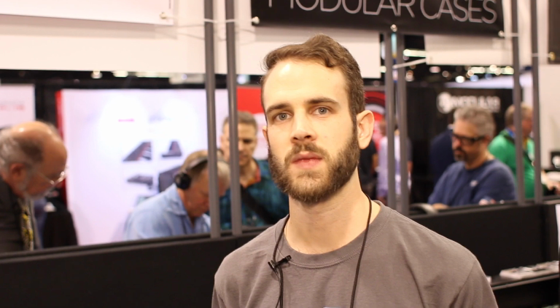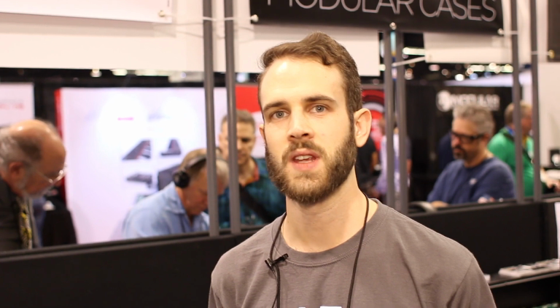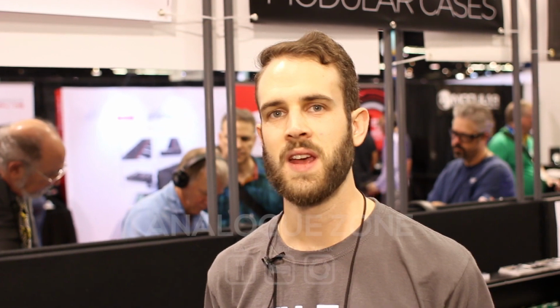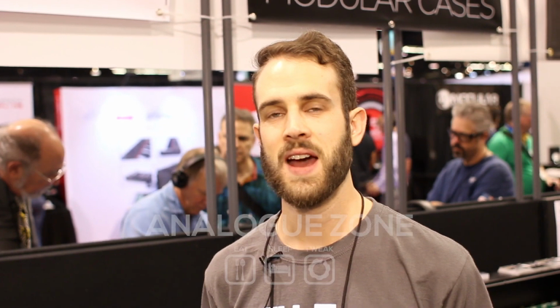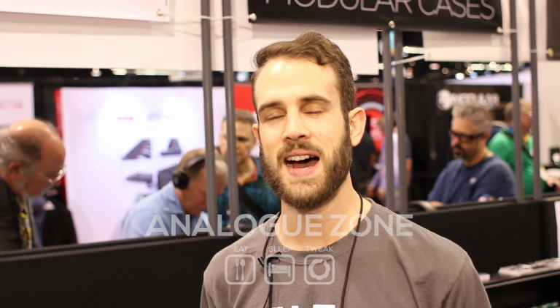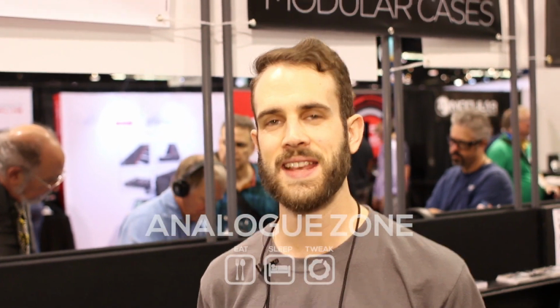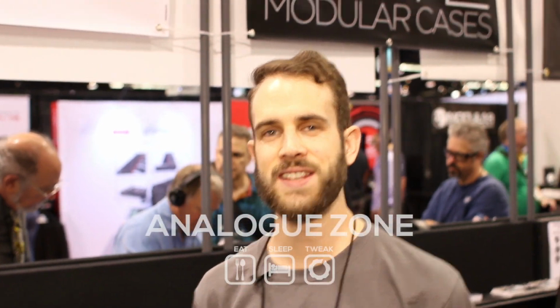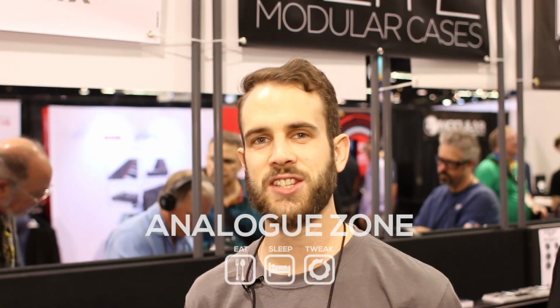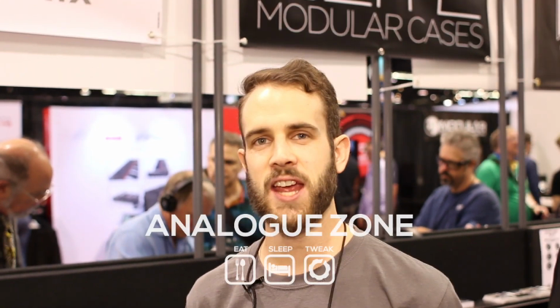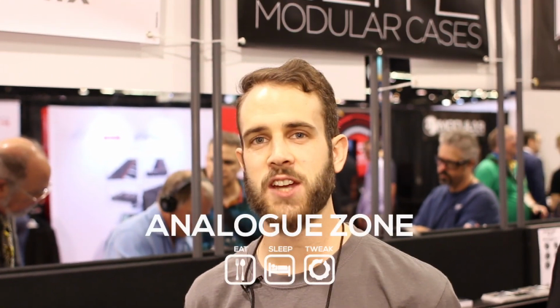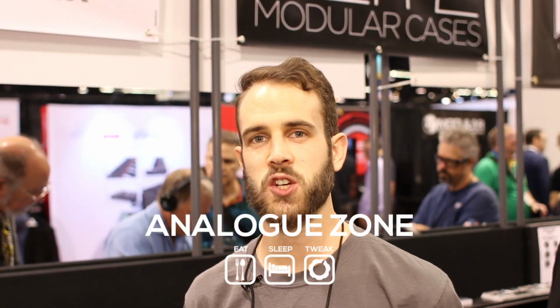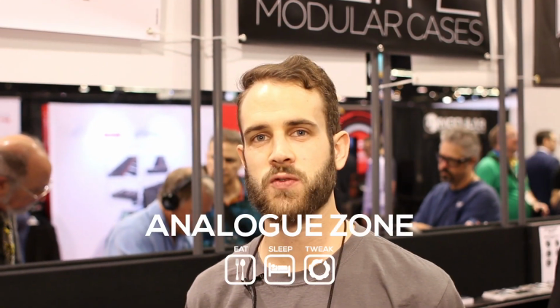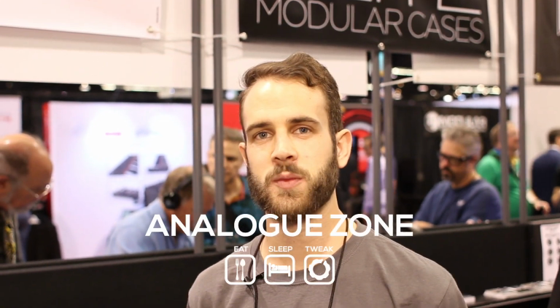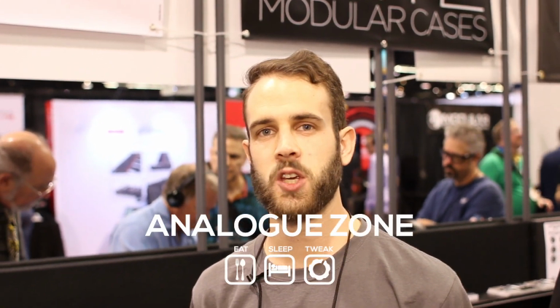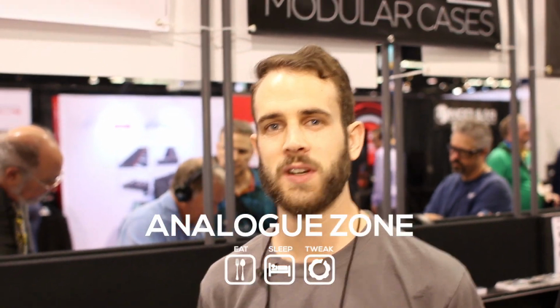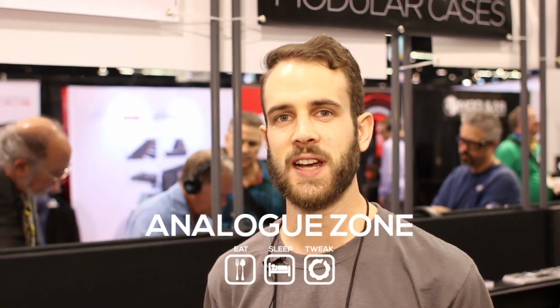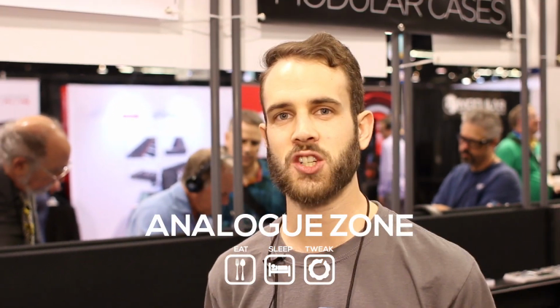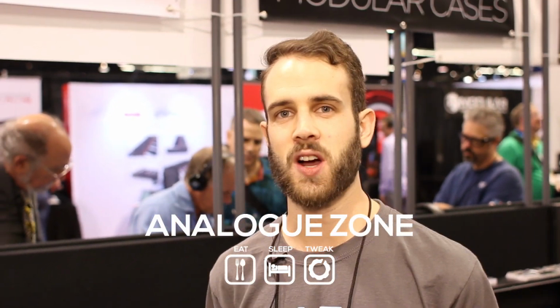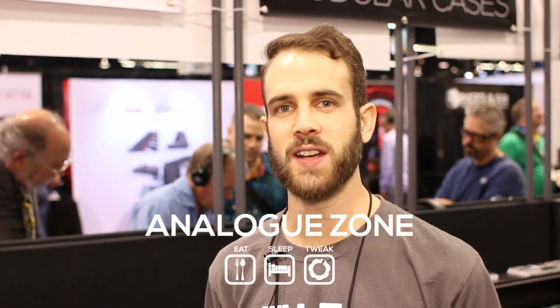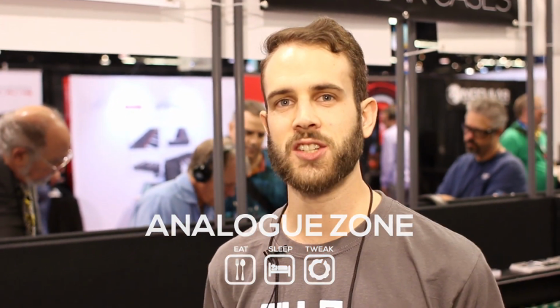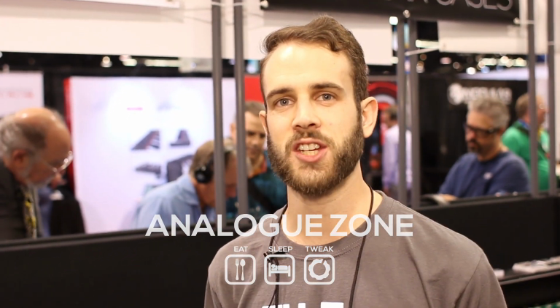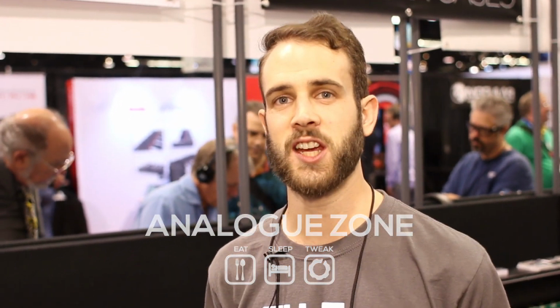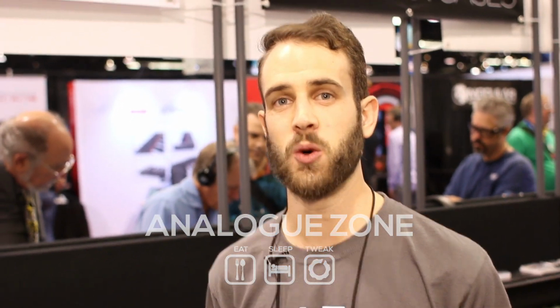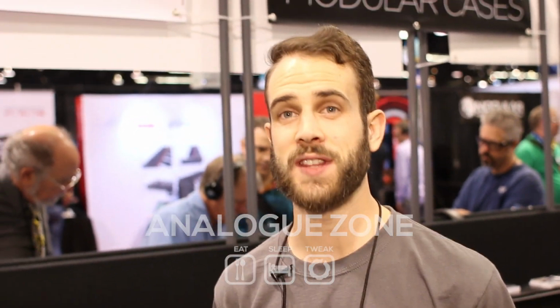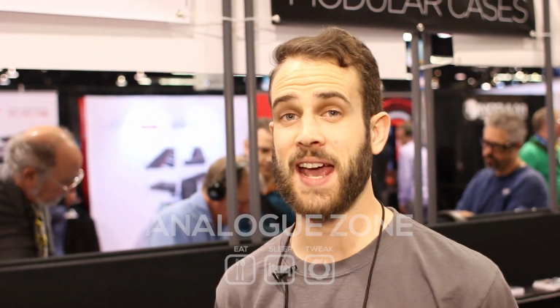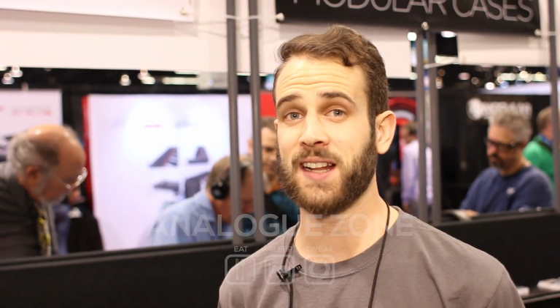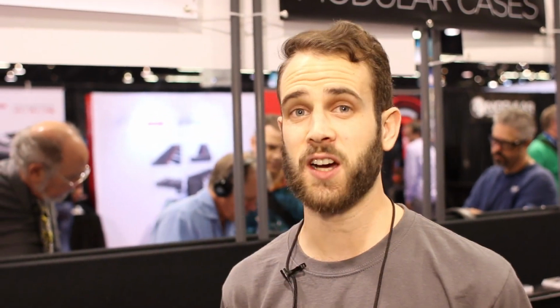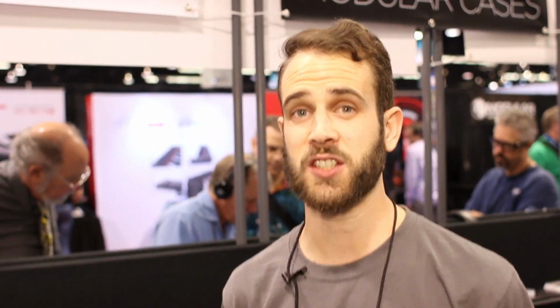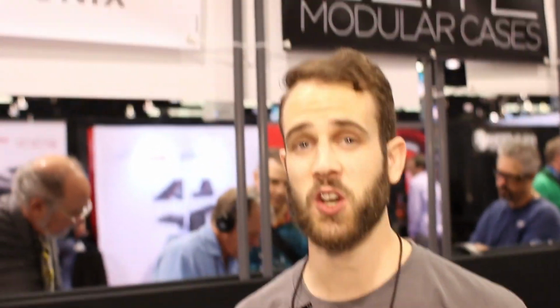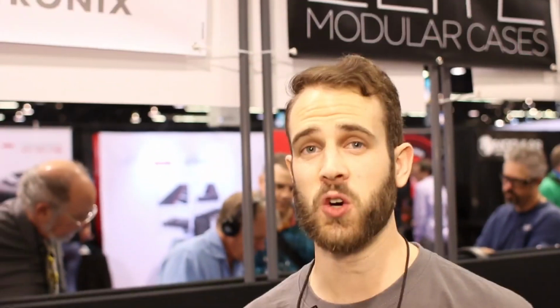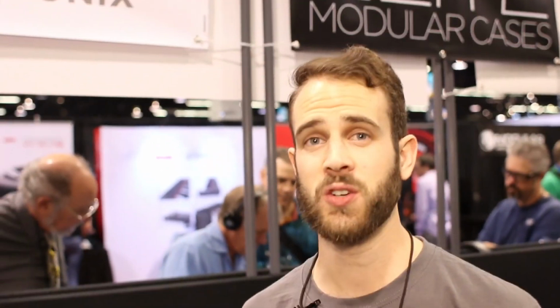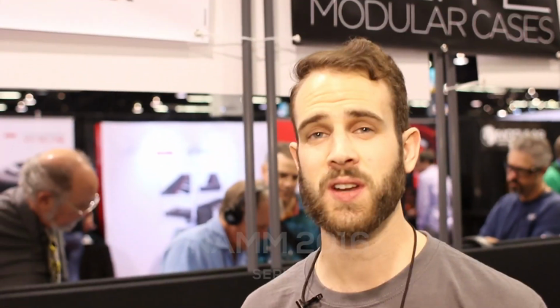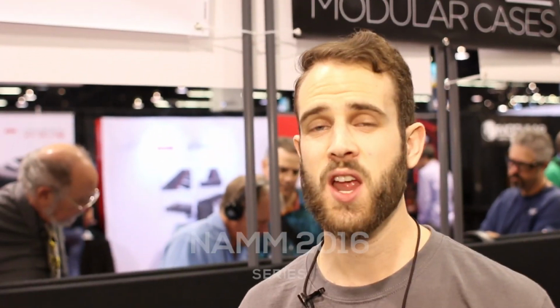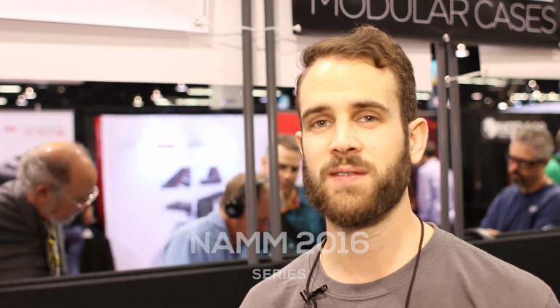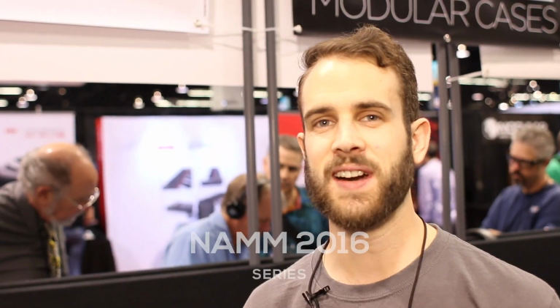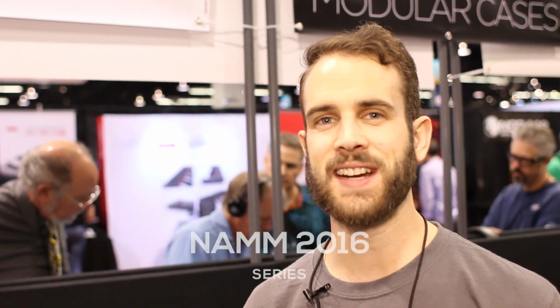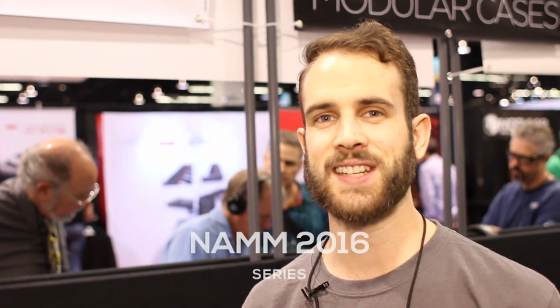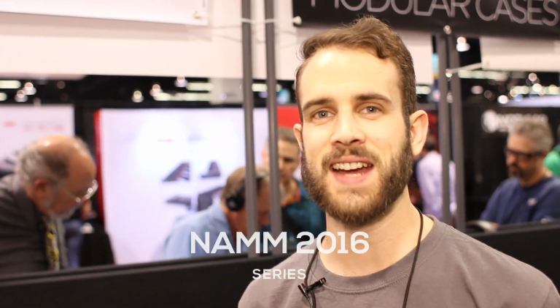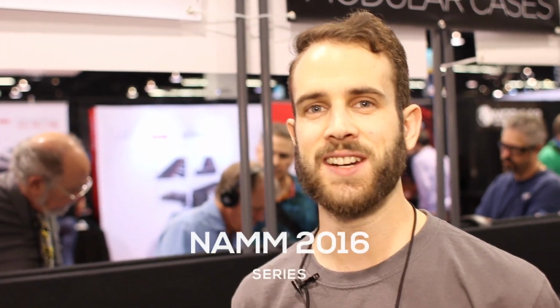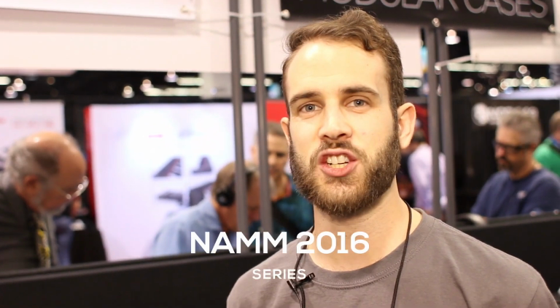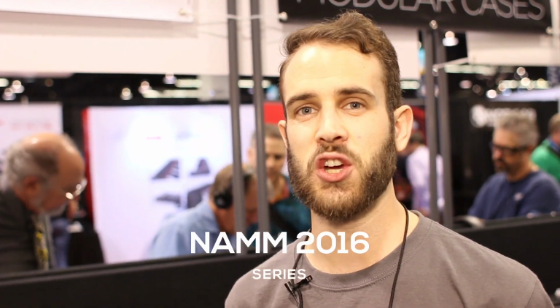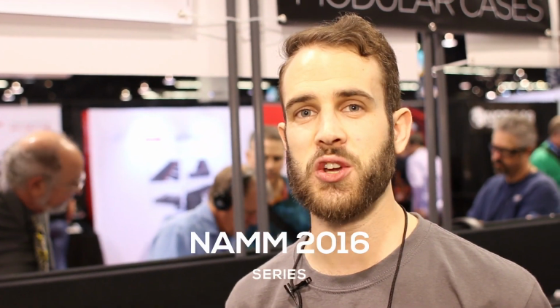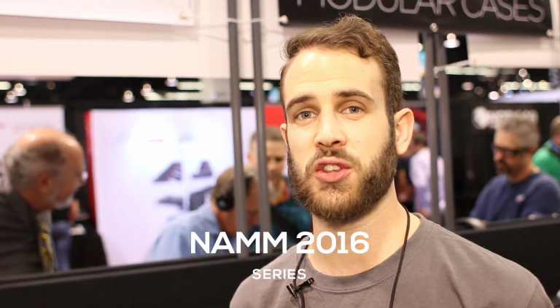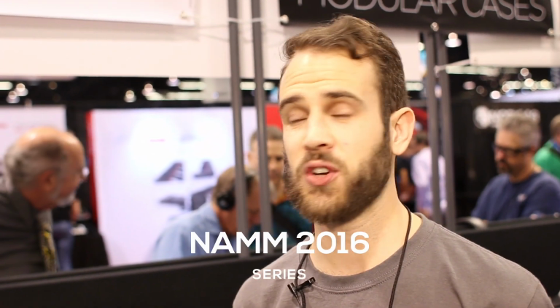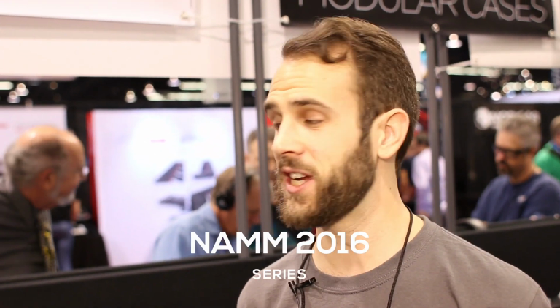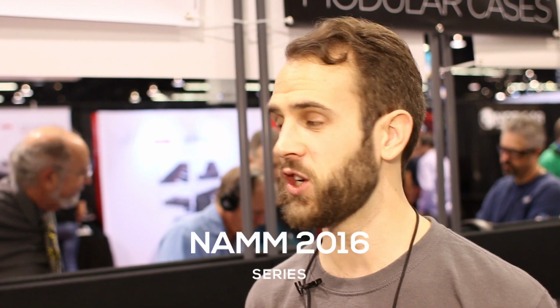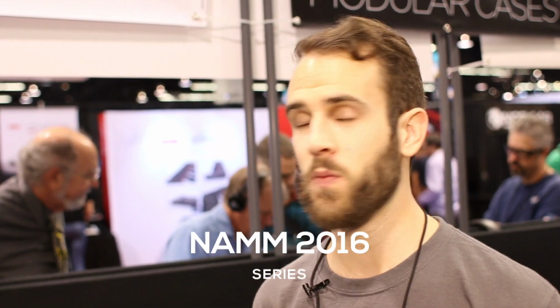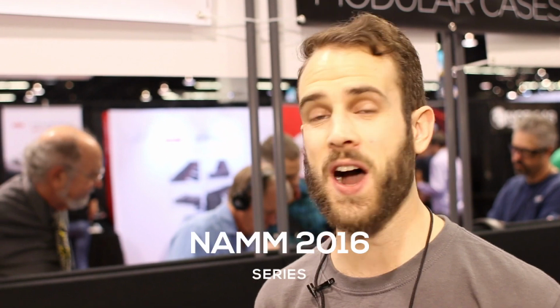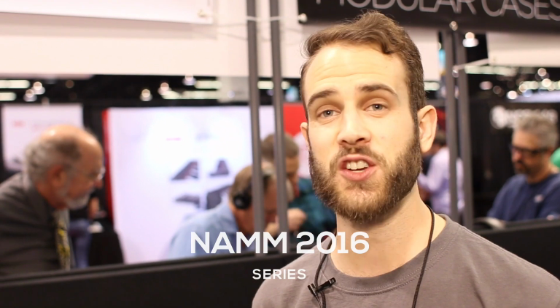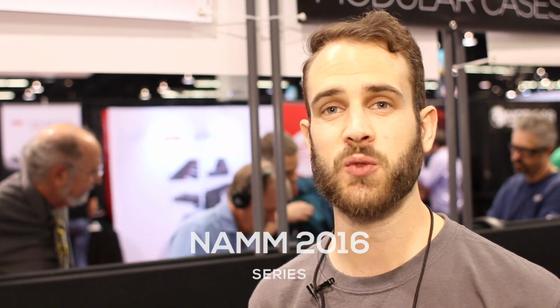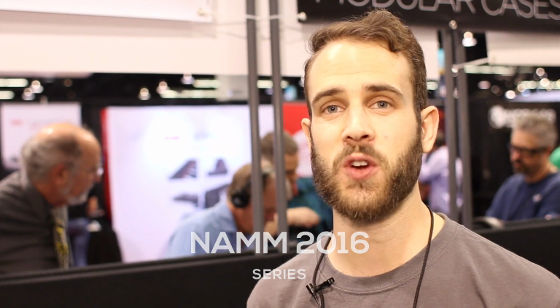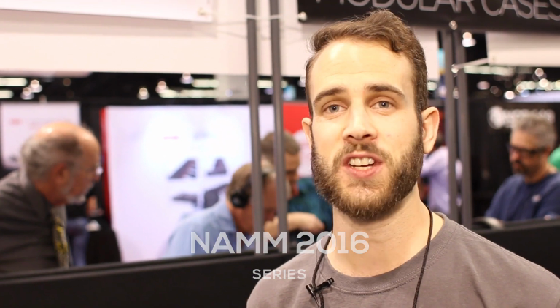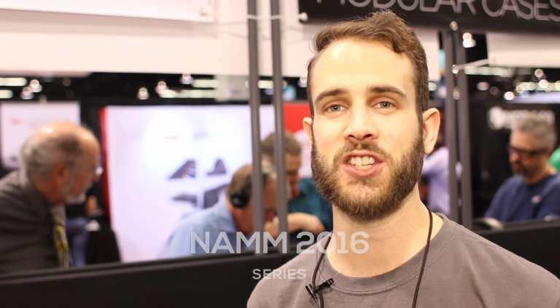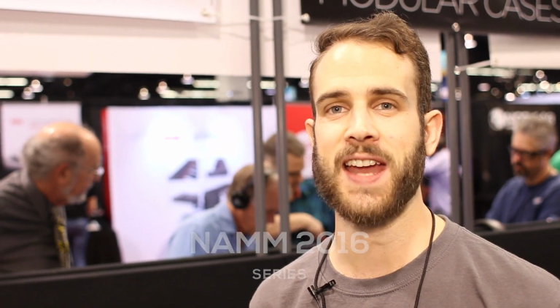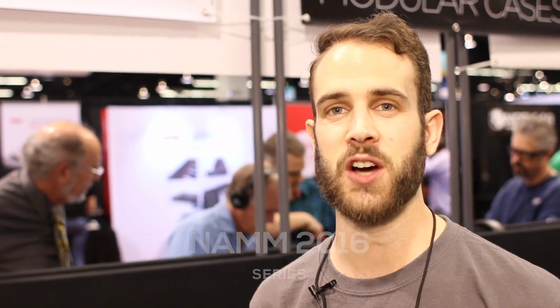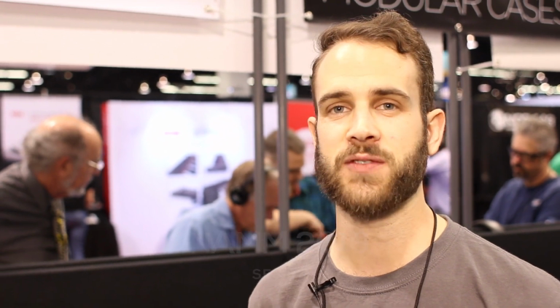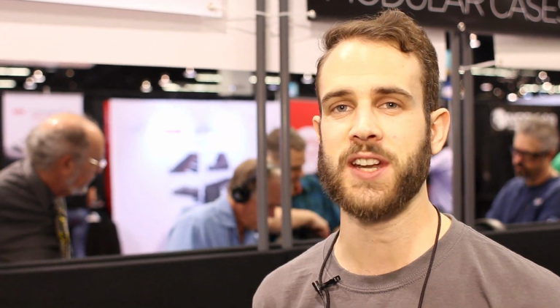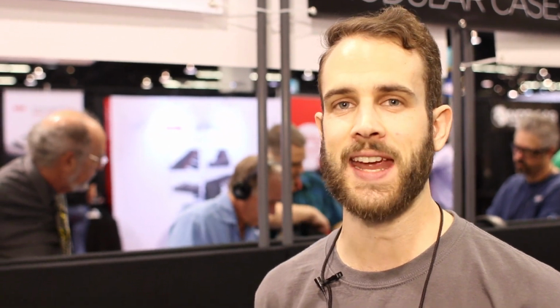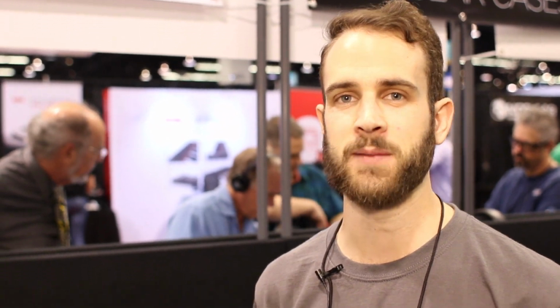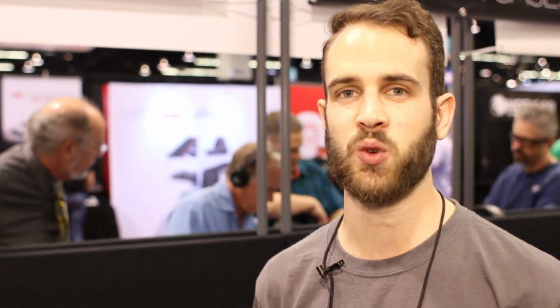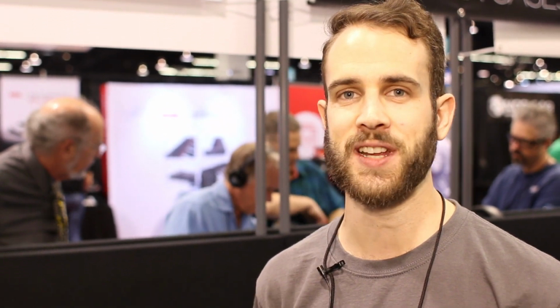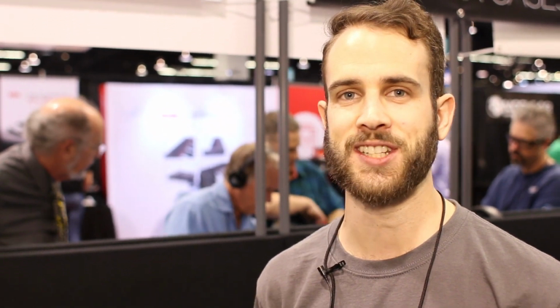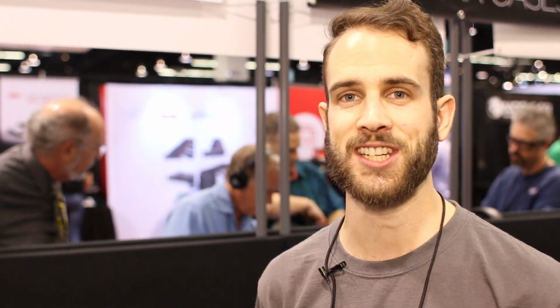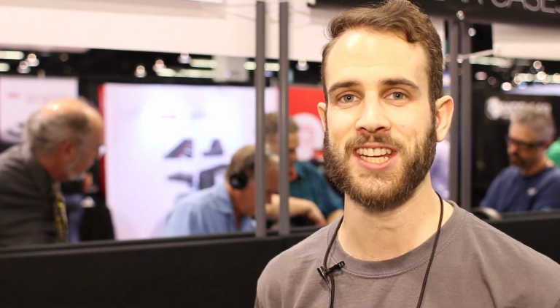Hi, this is Andrew from Cuban Electronics here with Analog Zone. Very excited to show you three new modules we just announced for NAMM 2016.